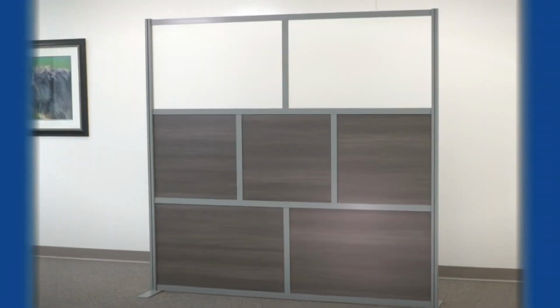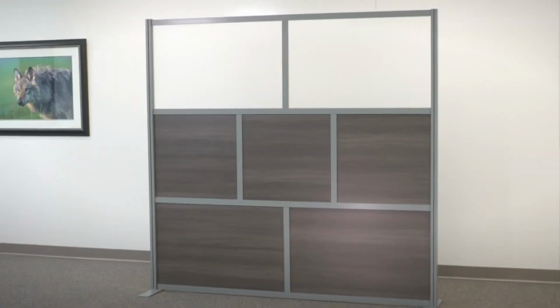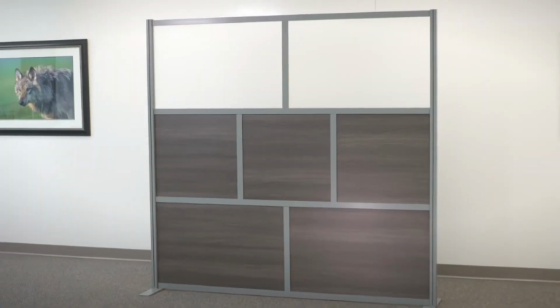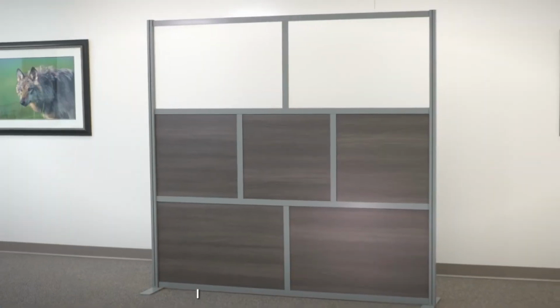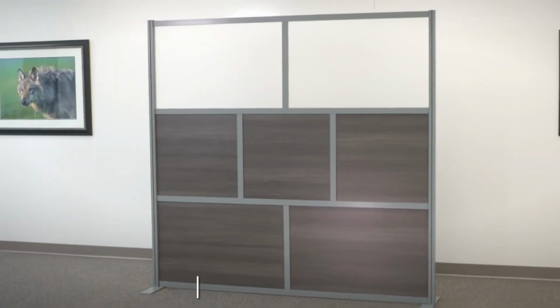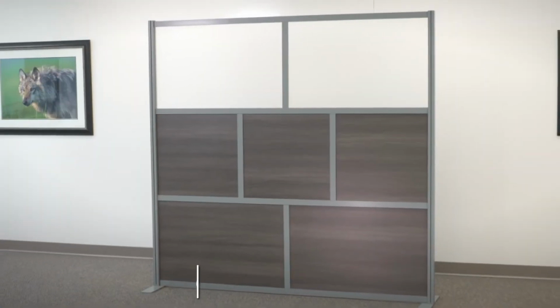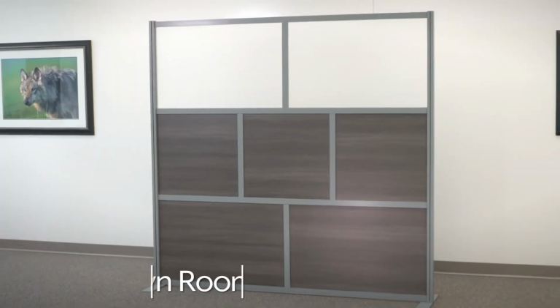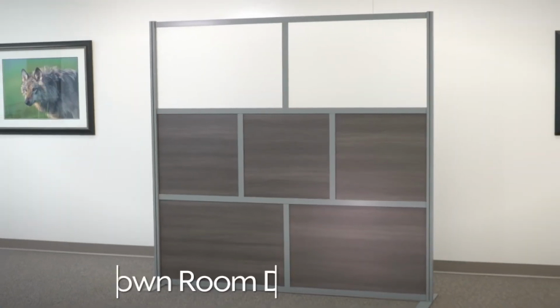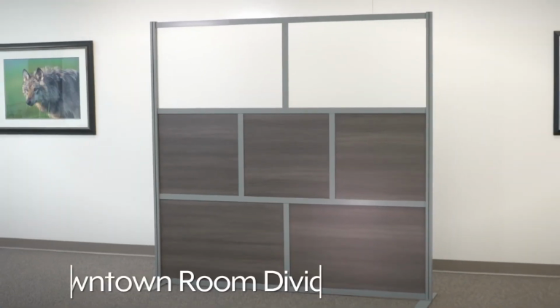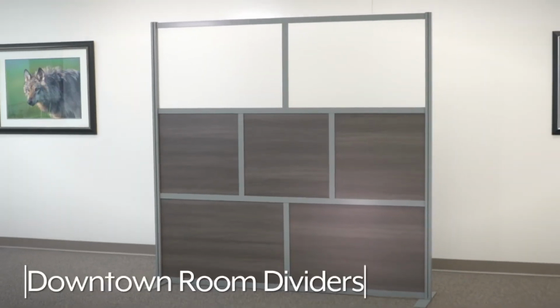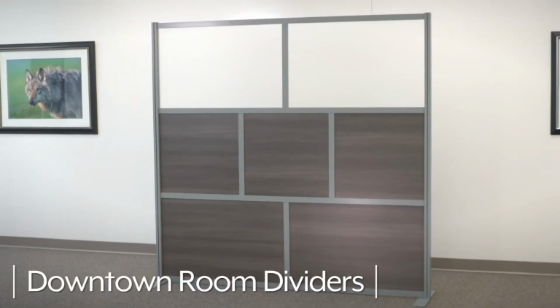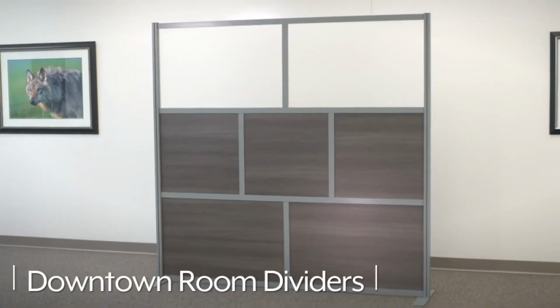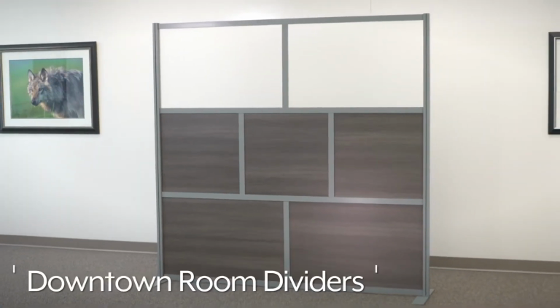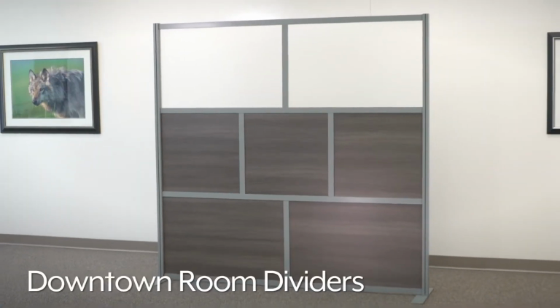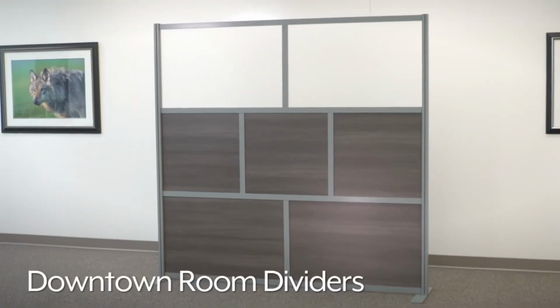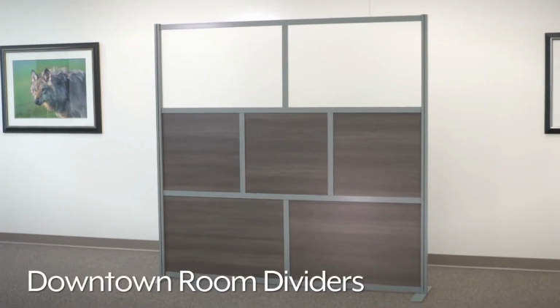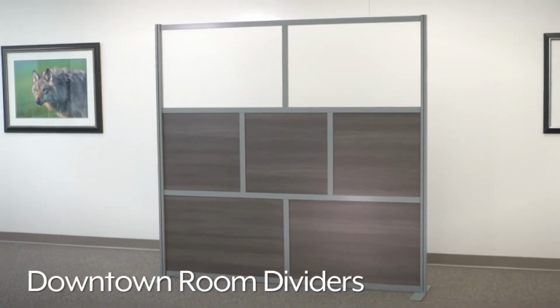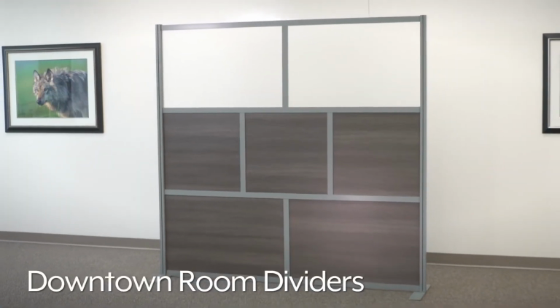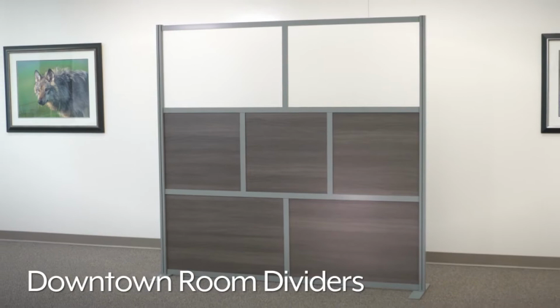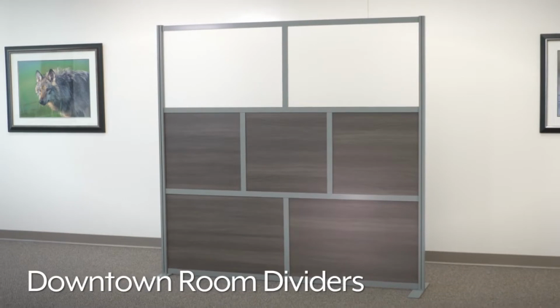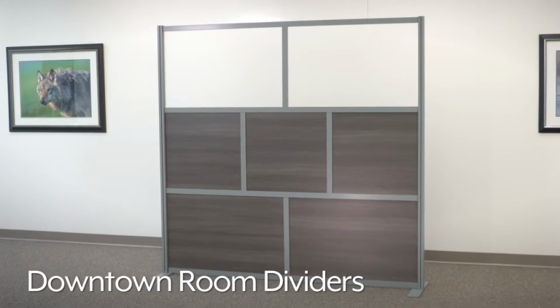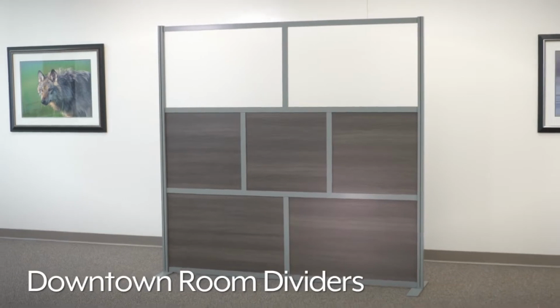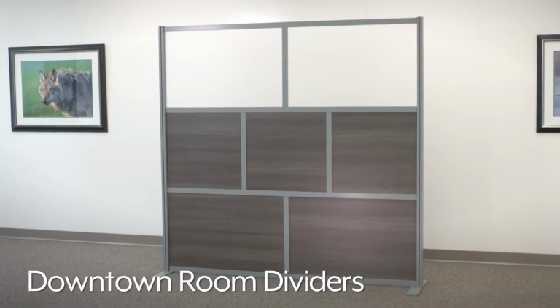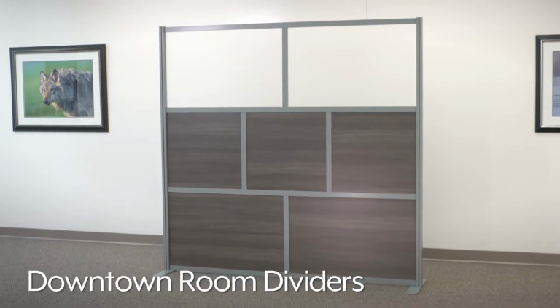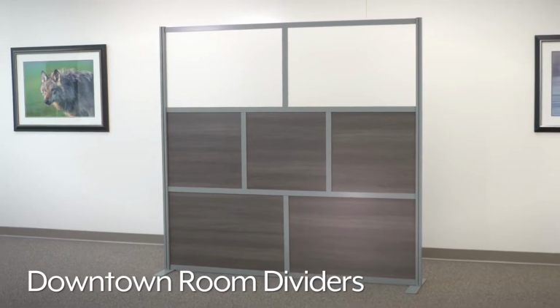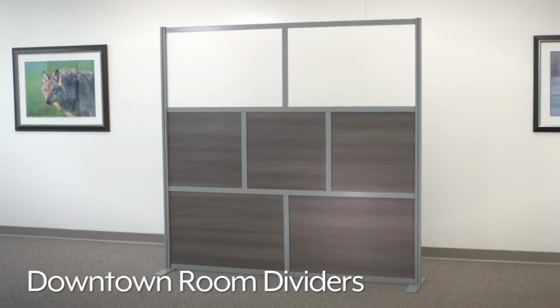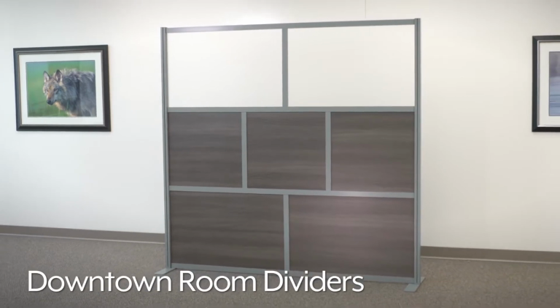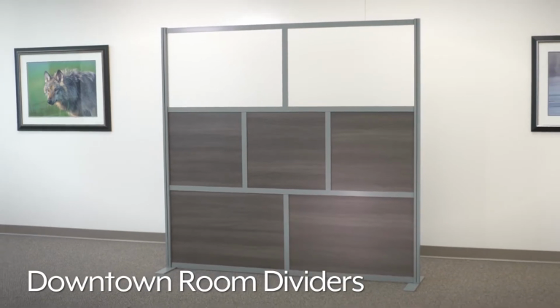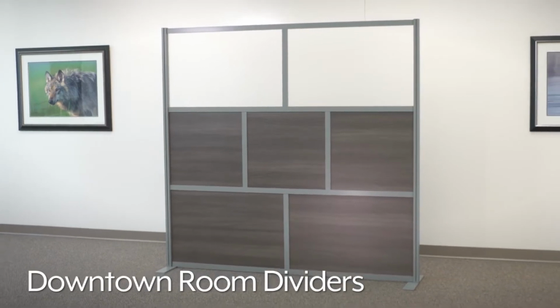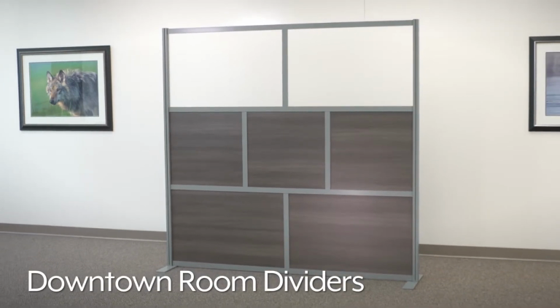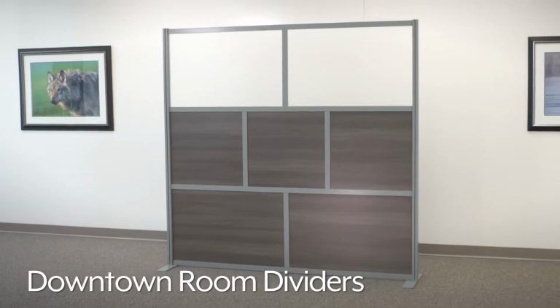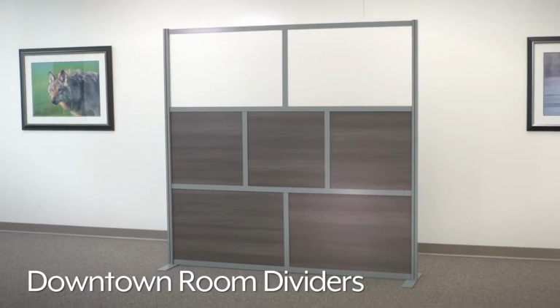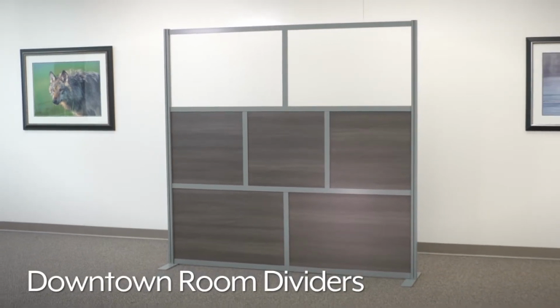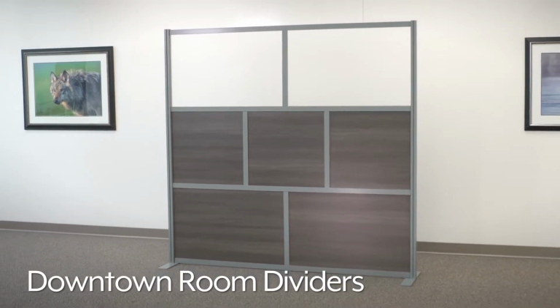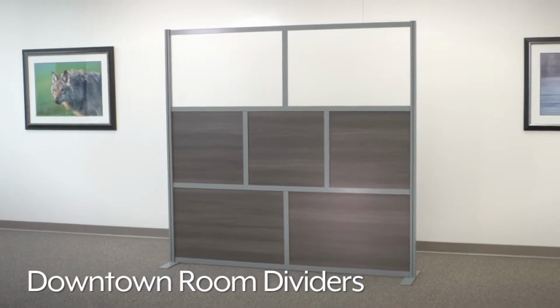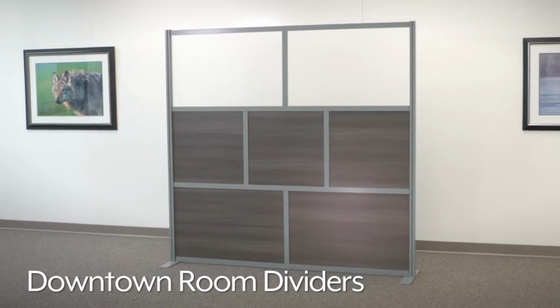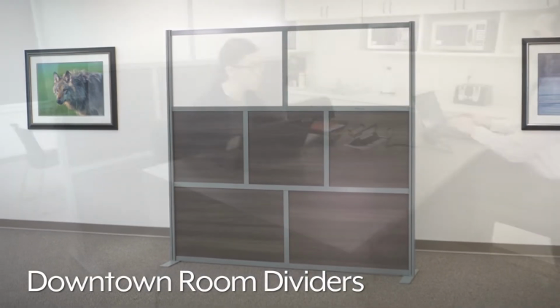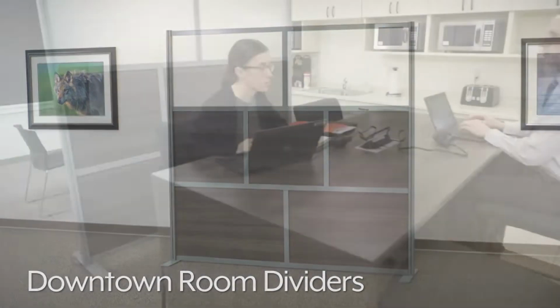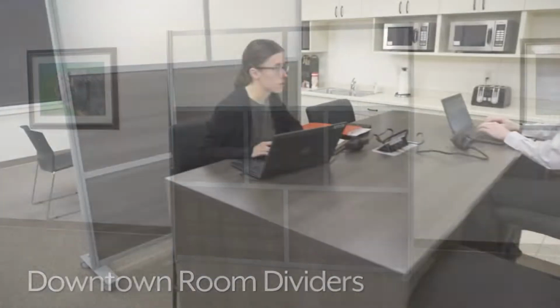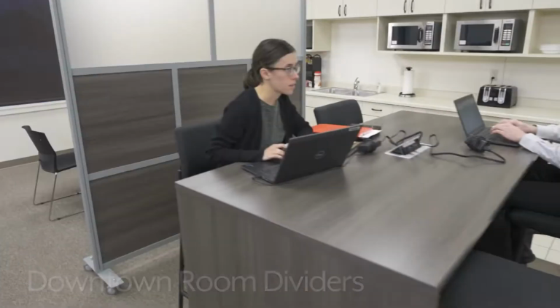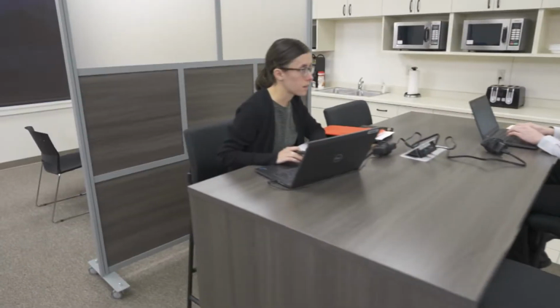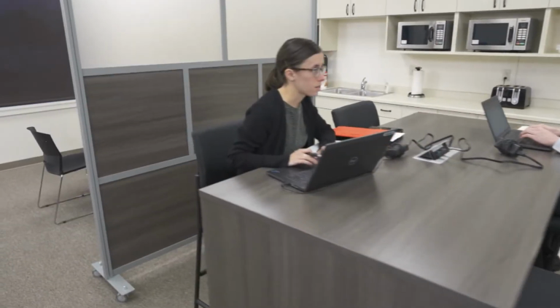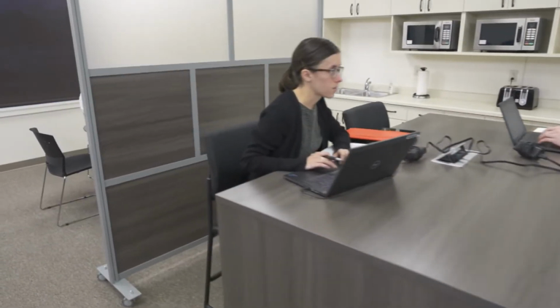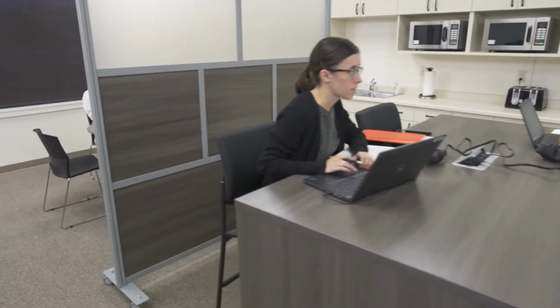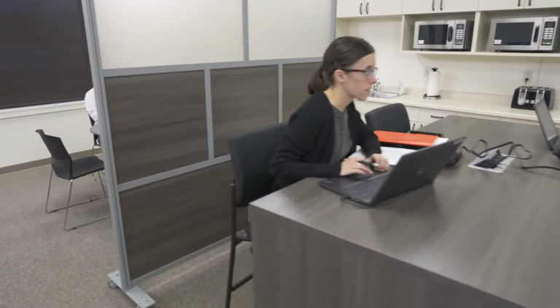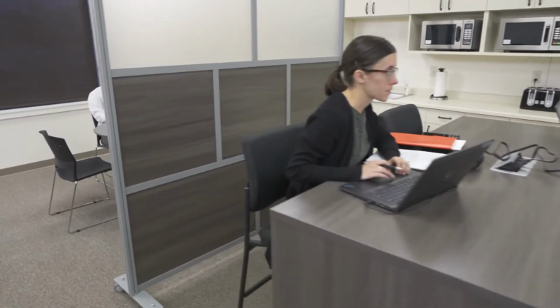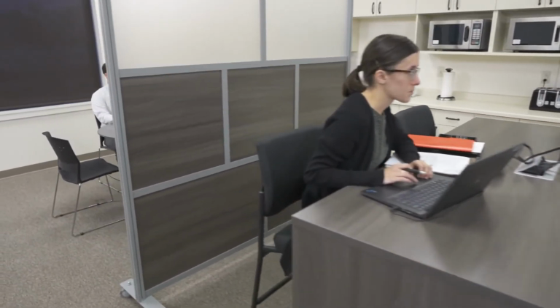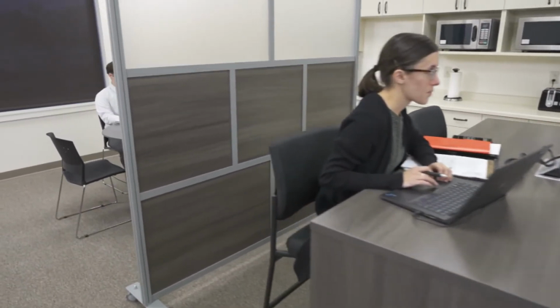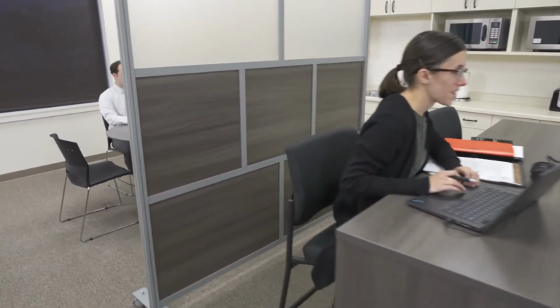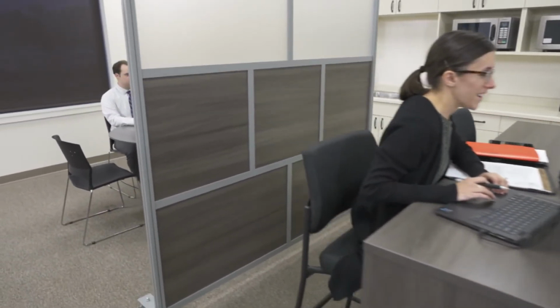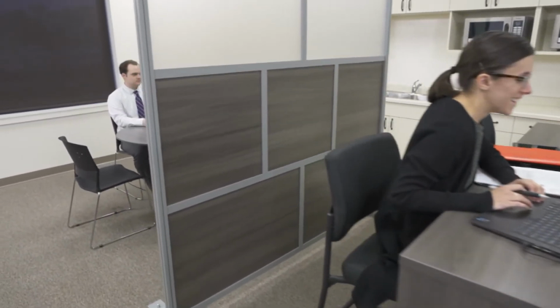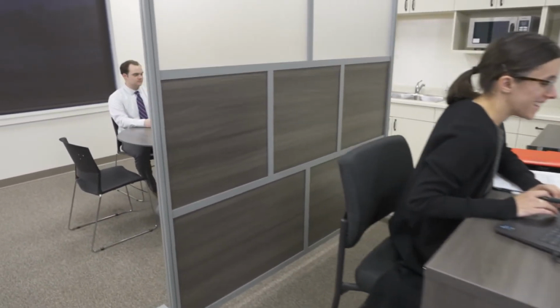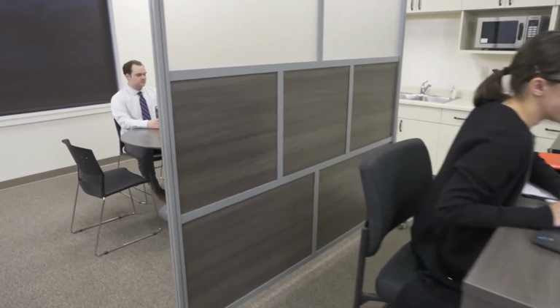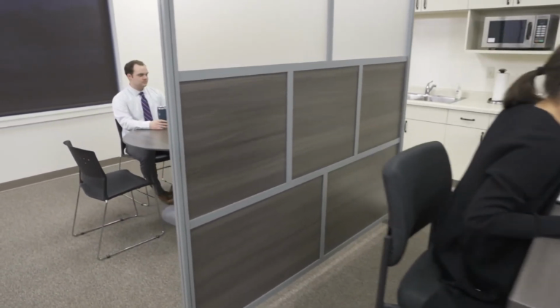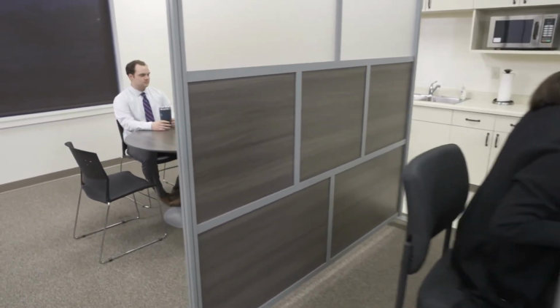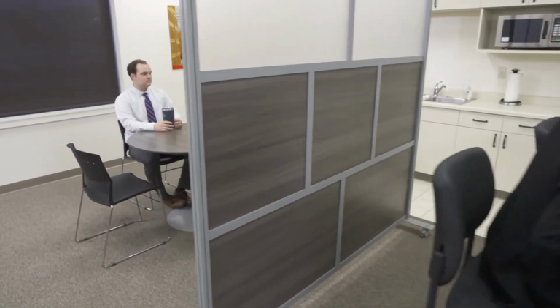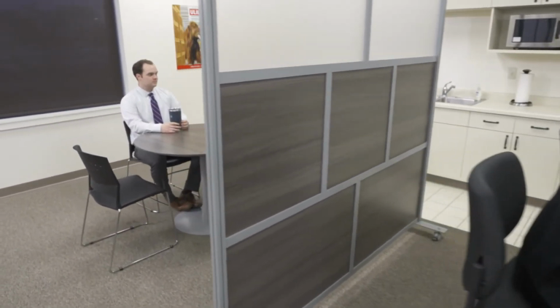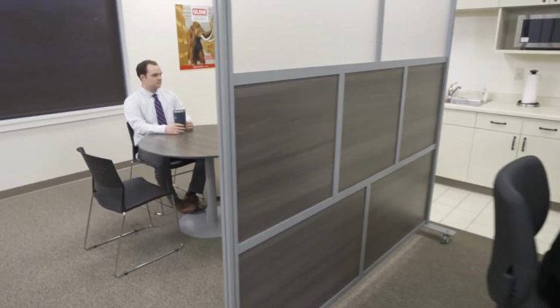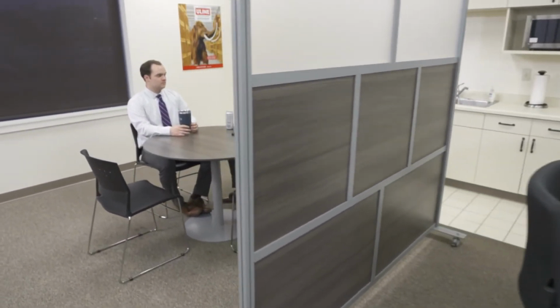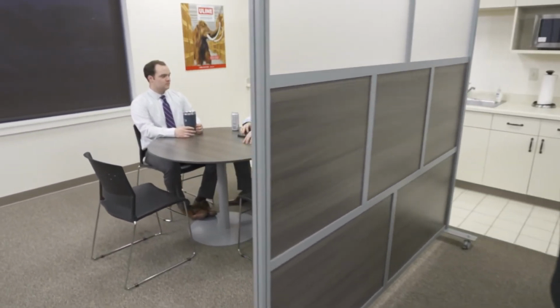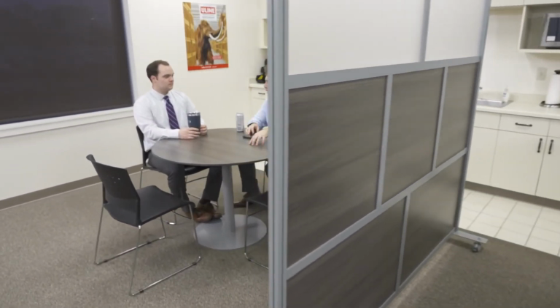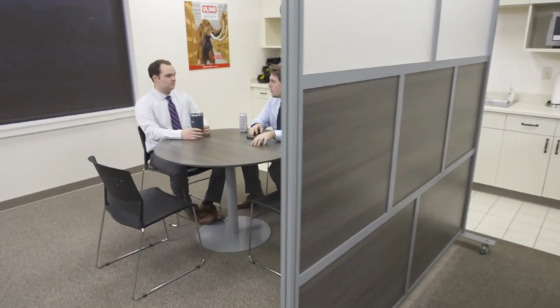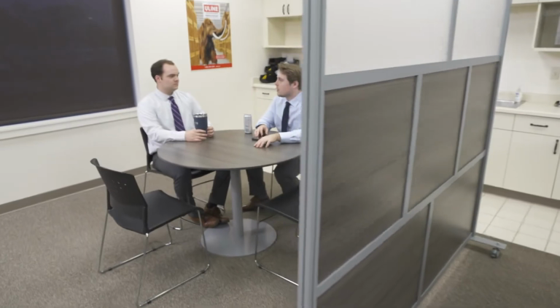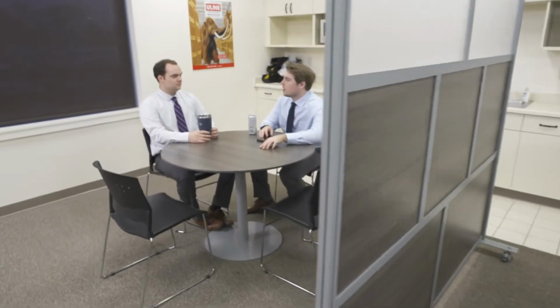Uline's downtown room dividers create privacy and improve productivity by defining spaces in offices, schools, and cafes.